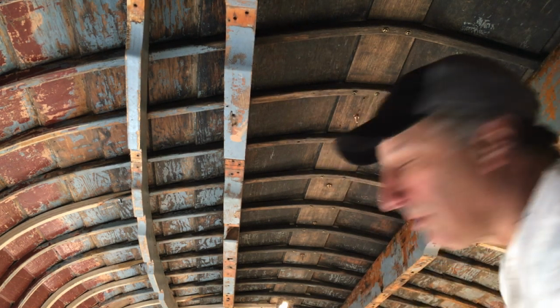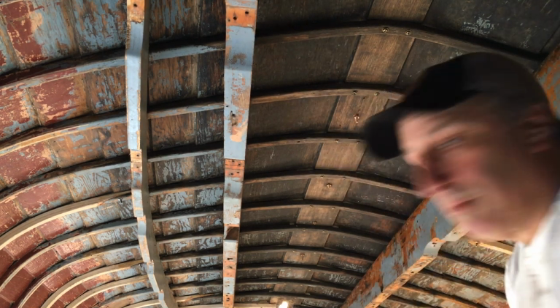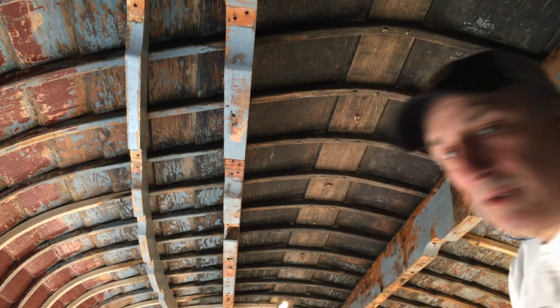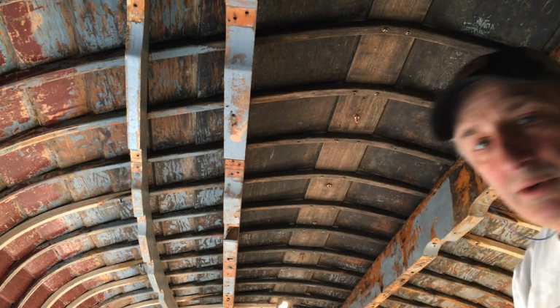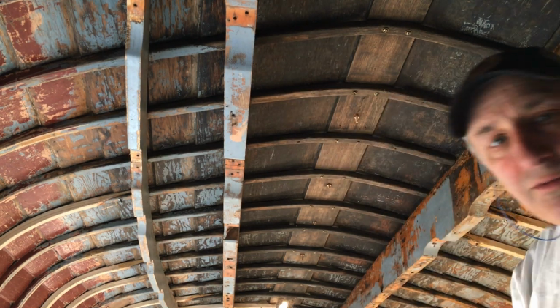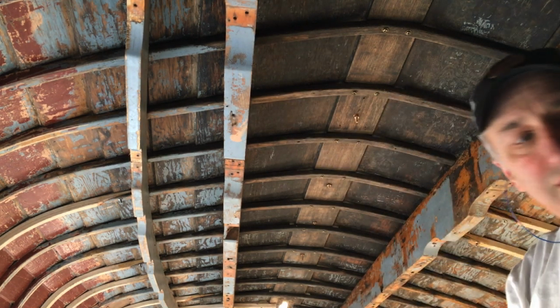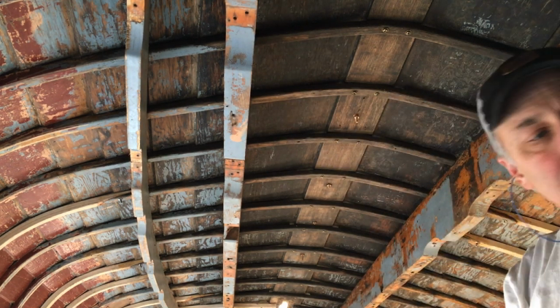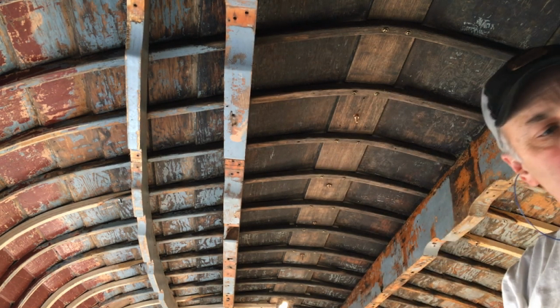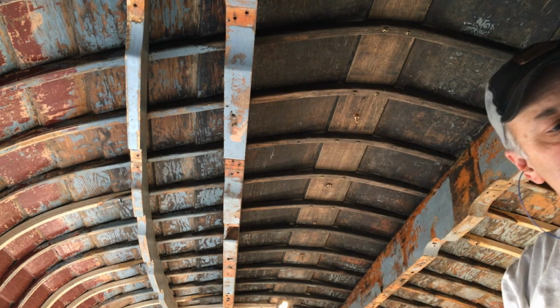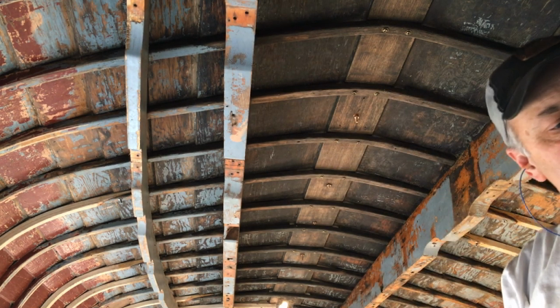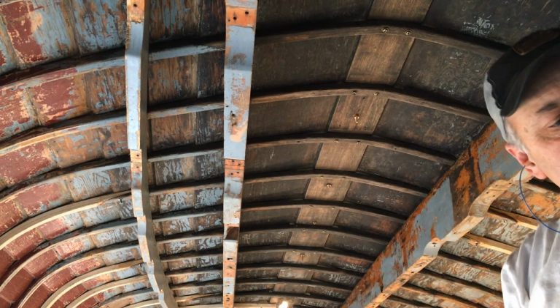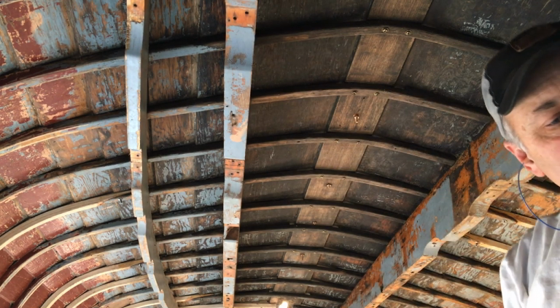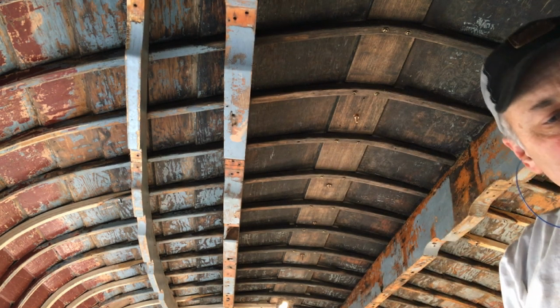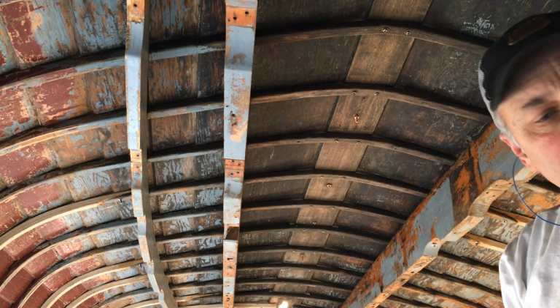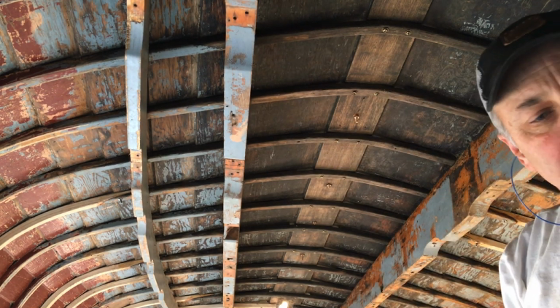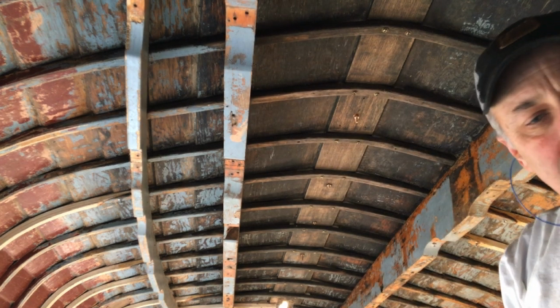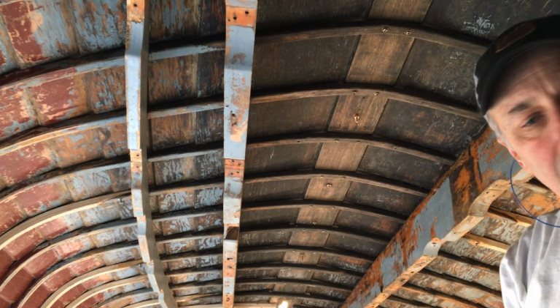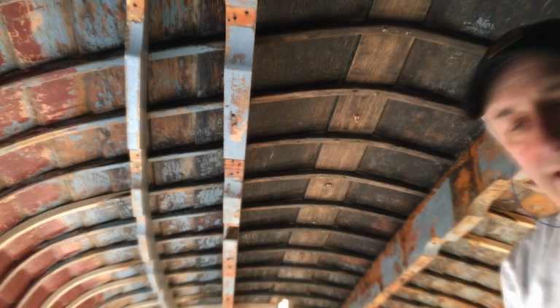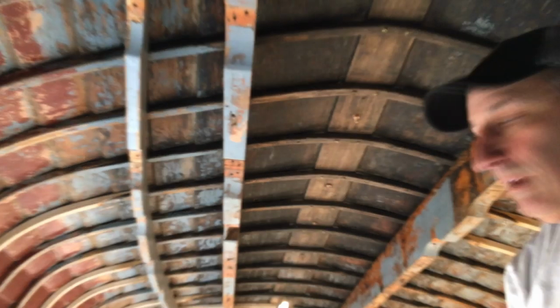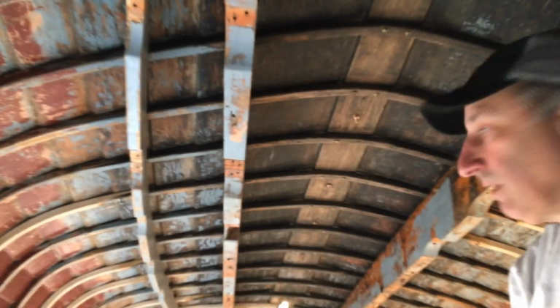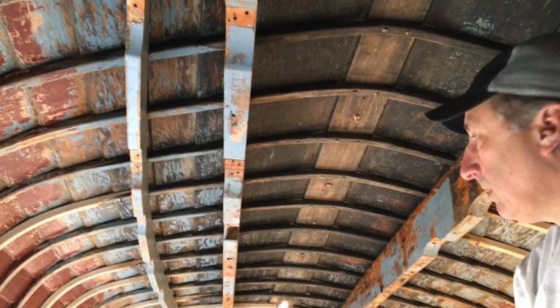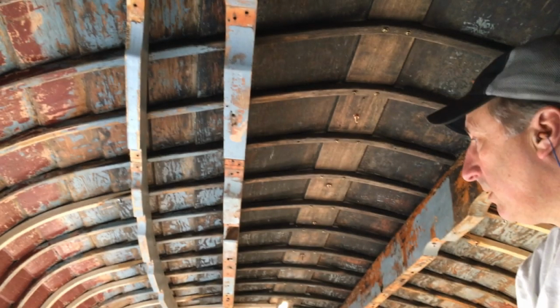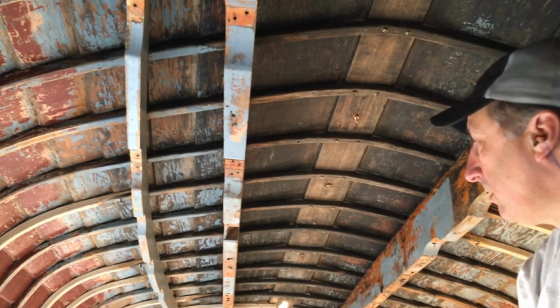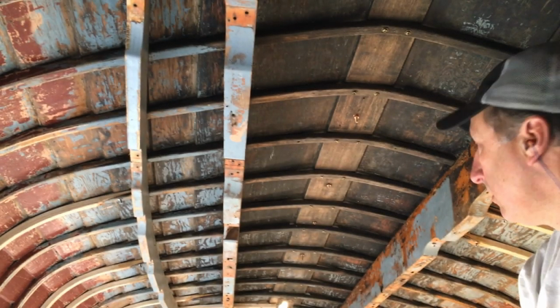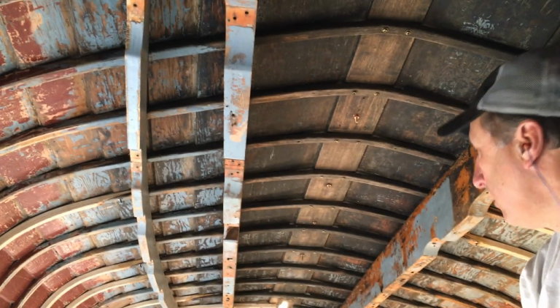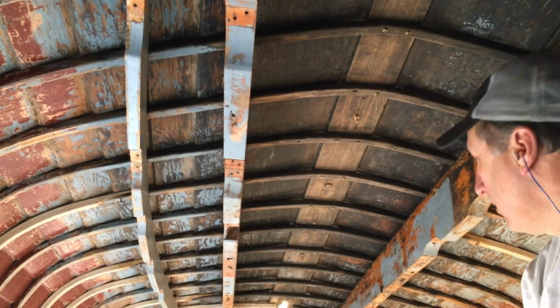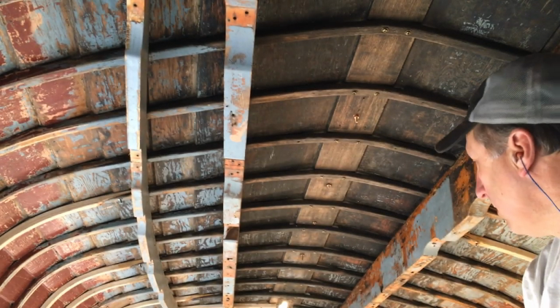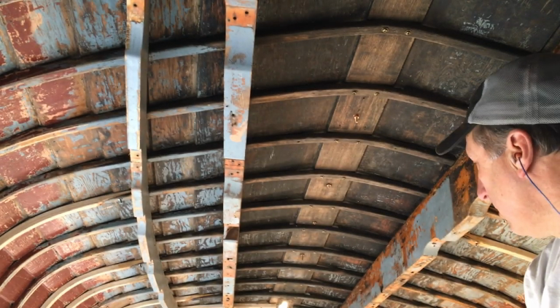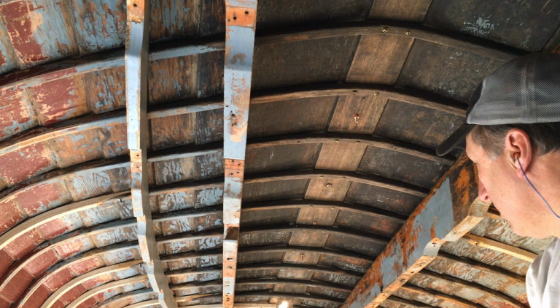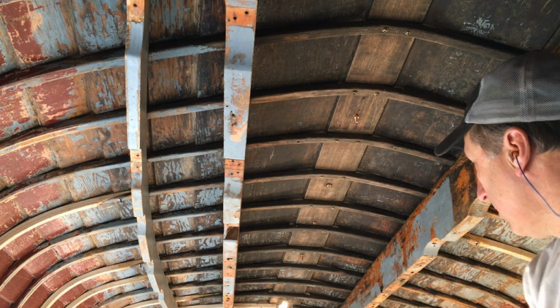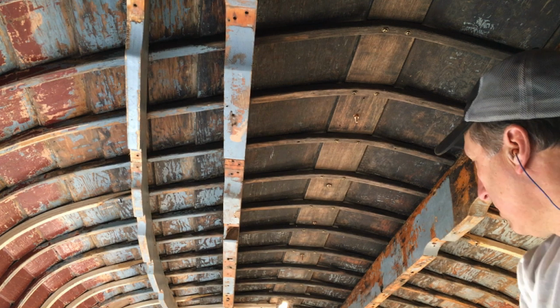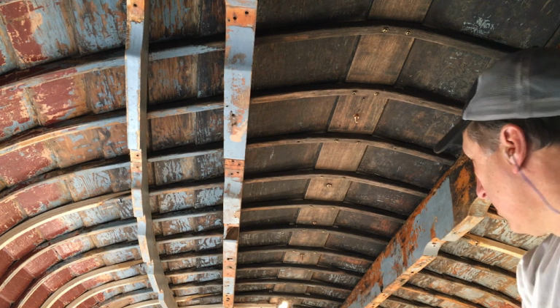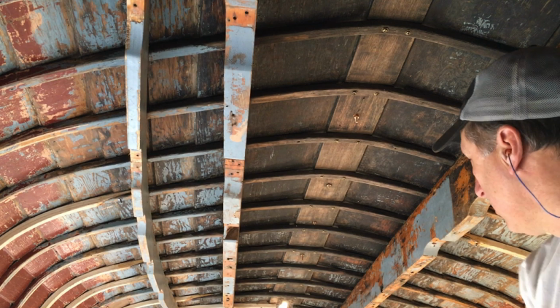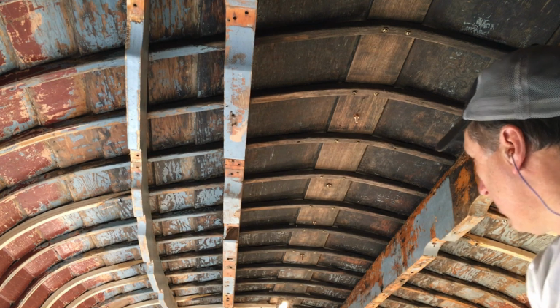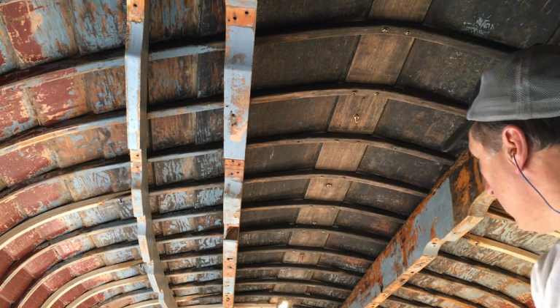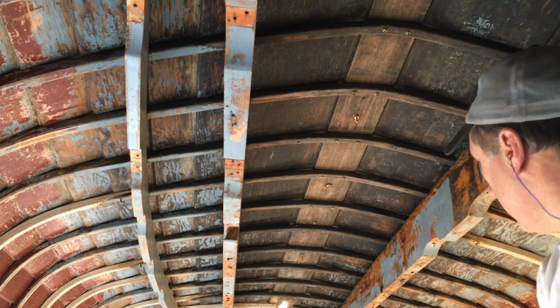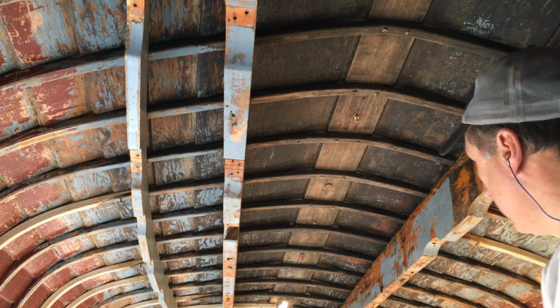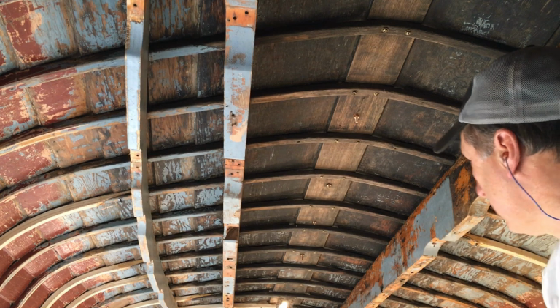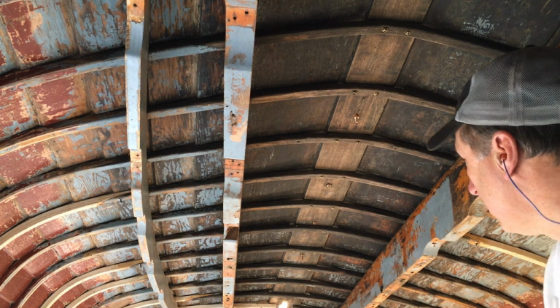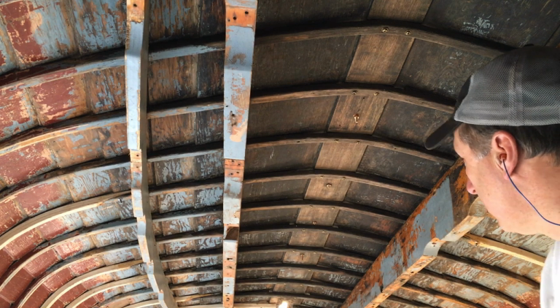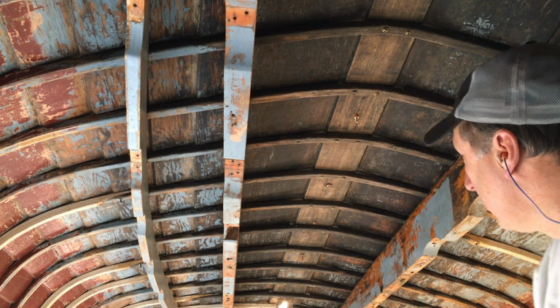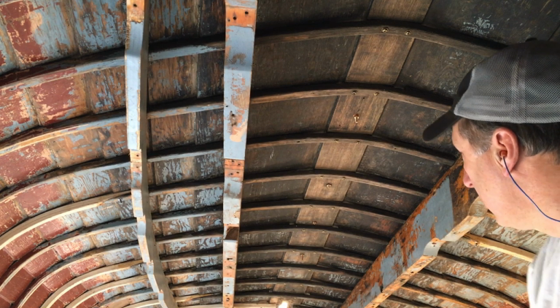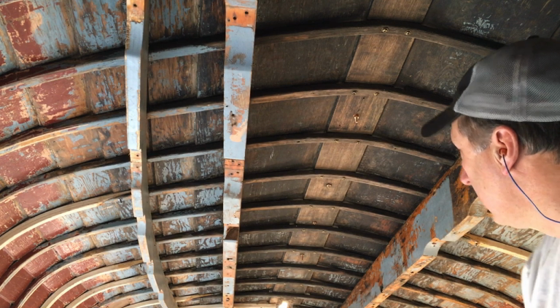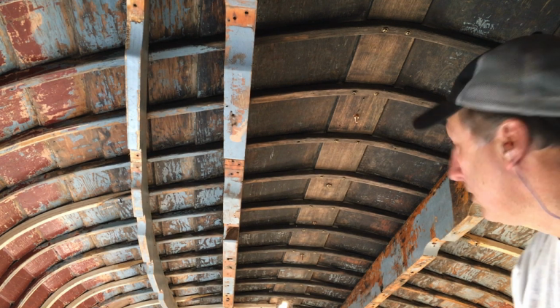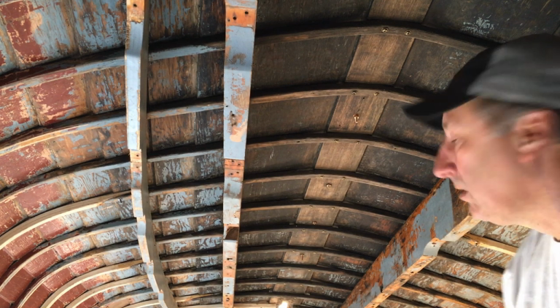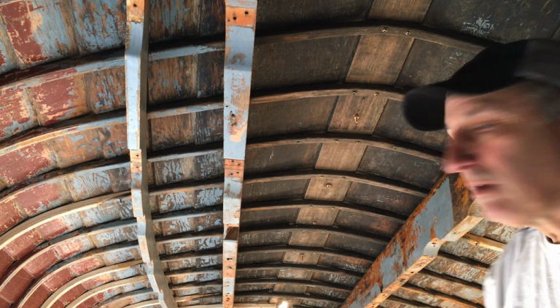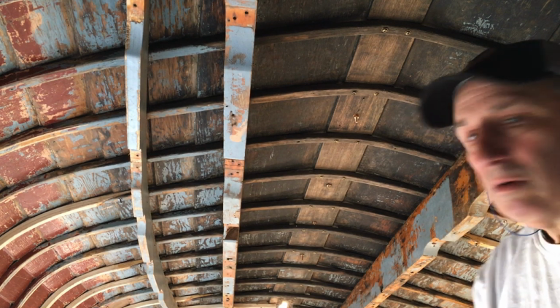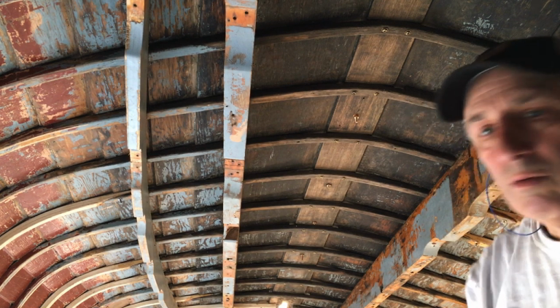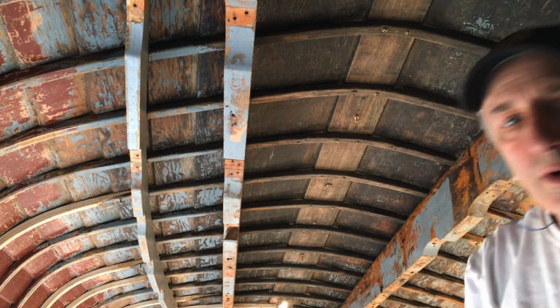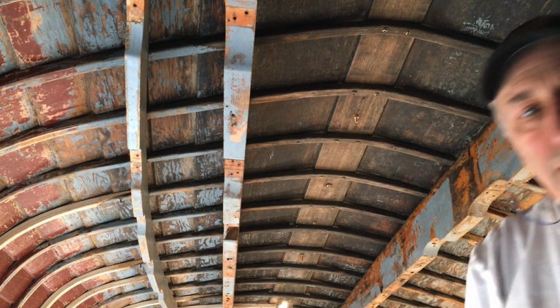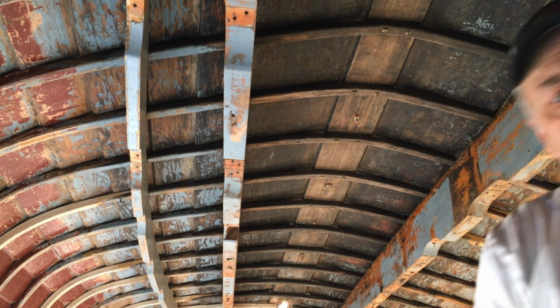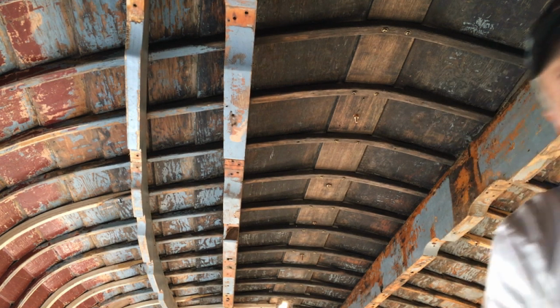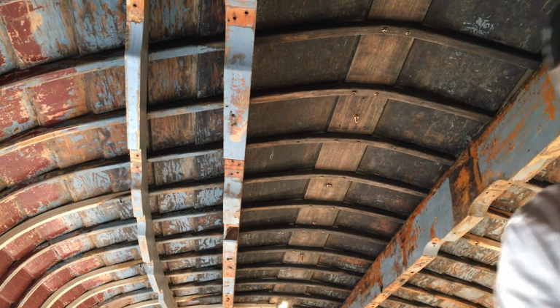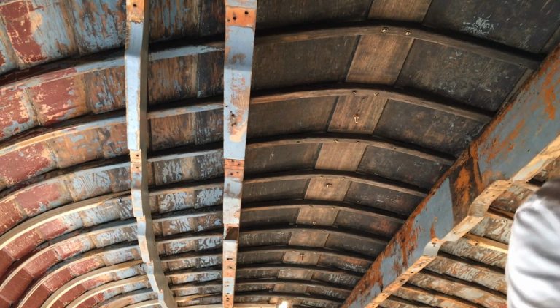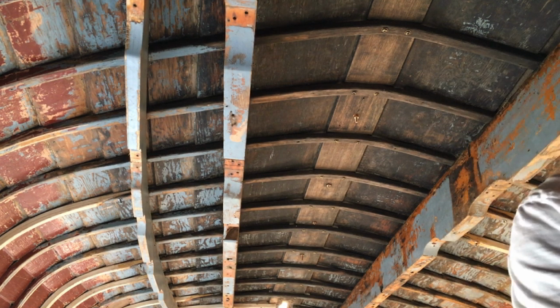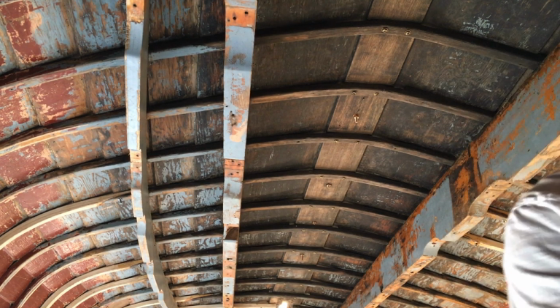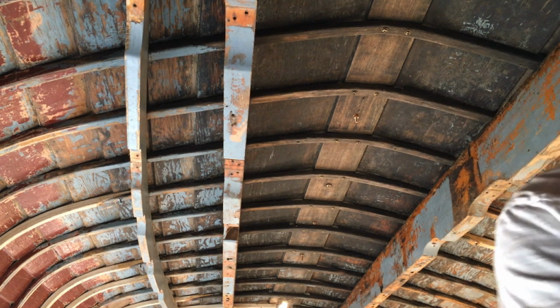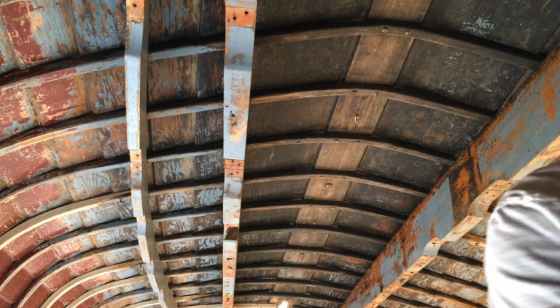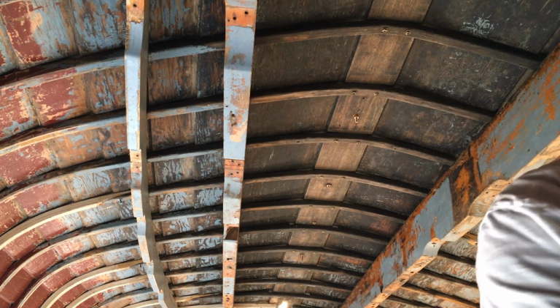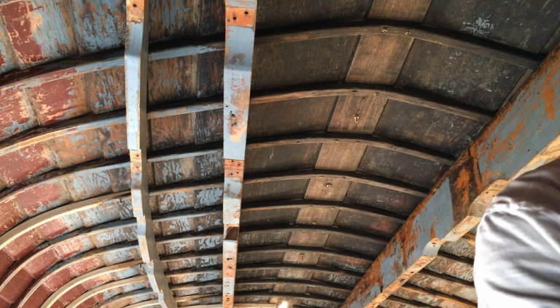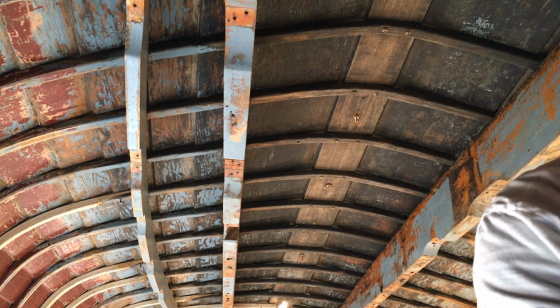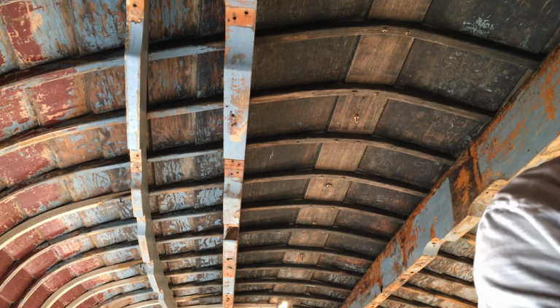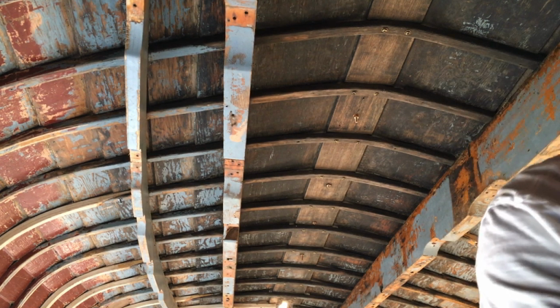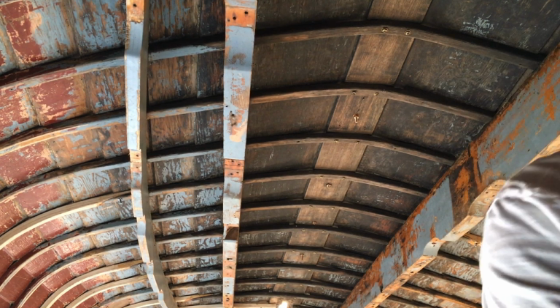Beautiful — we have a fin keel. One more thing checked off the list.